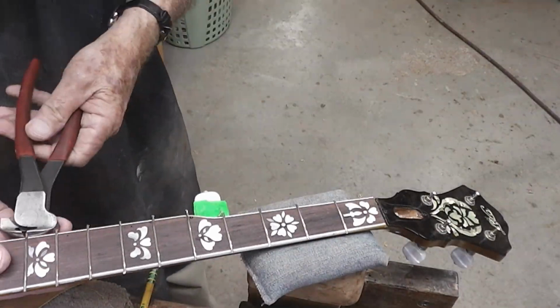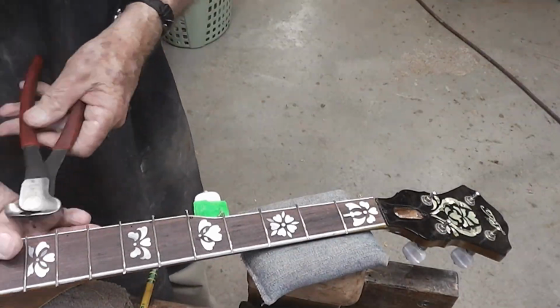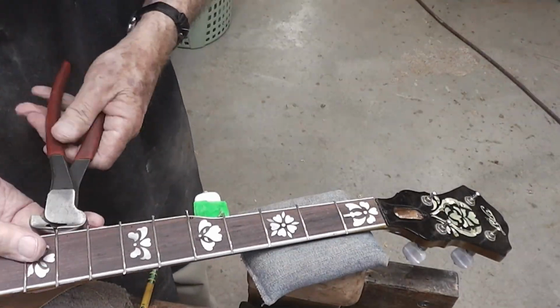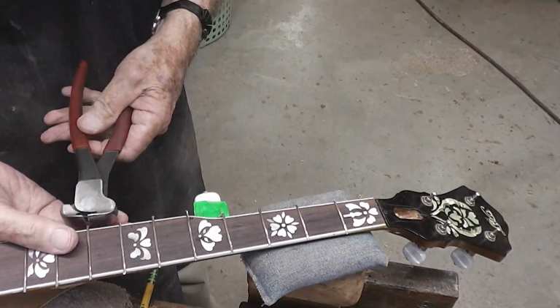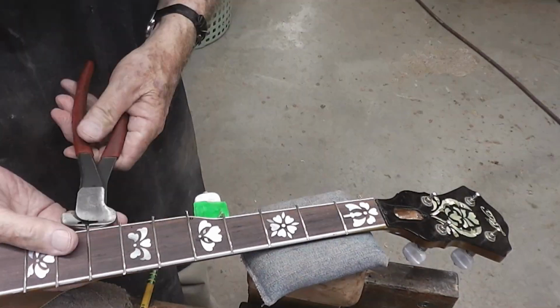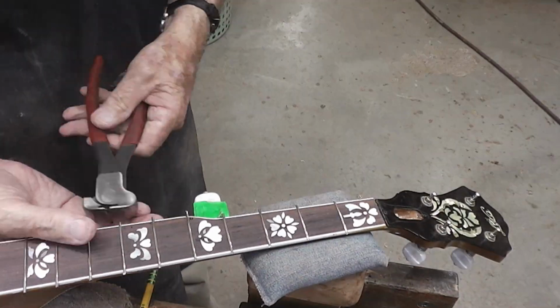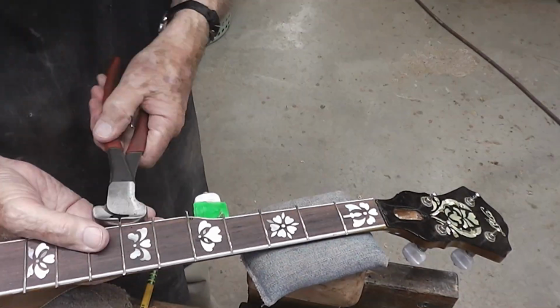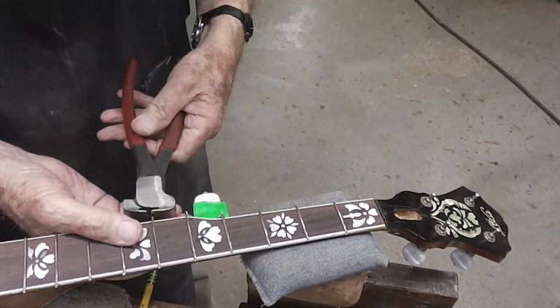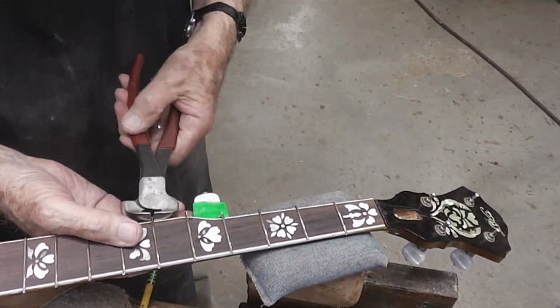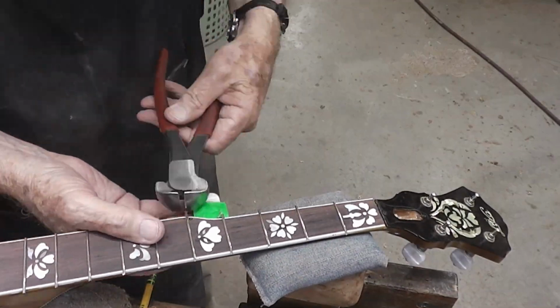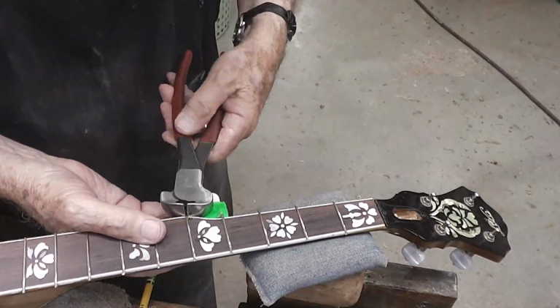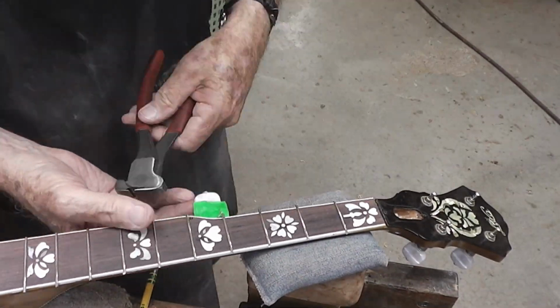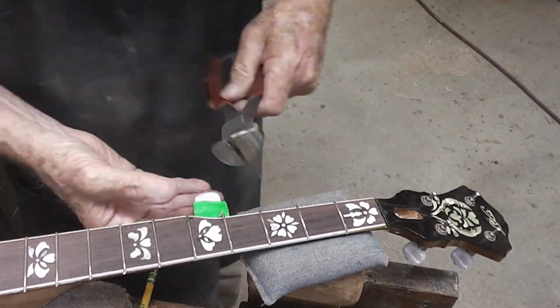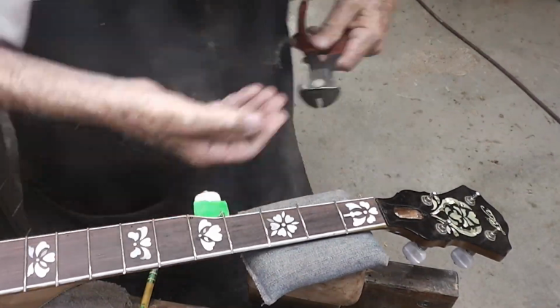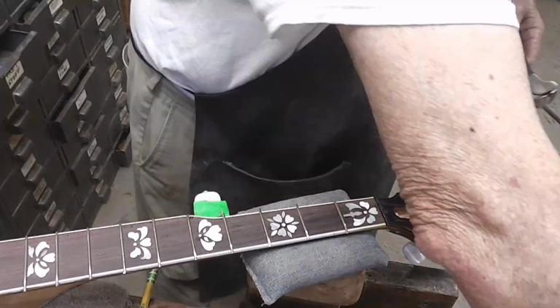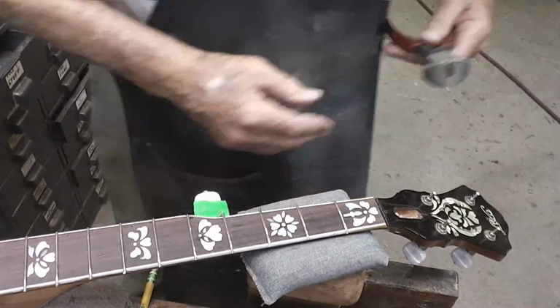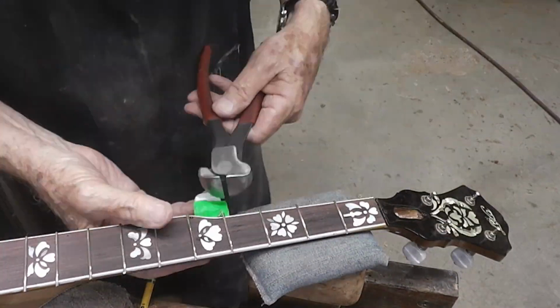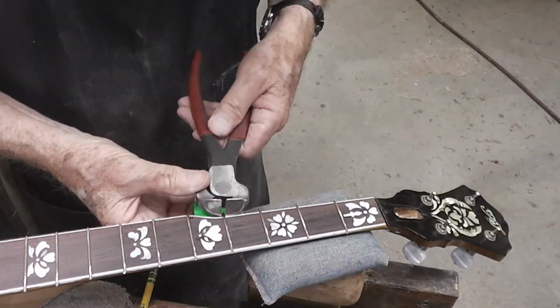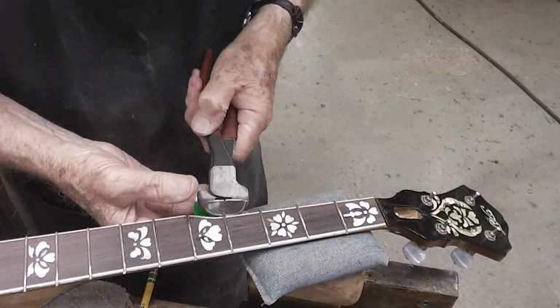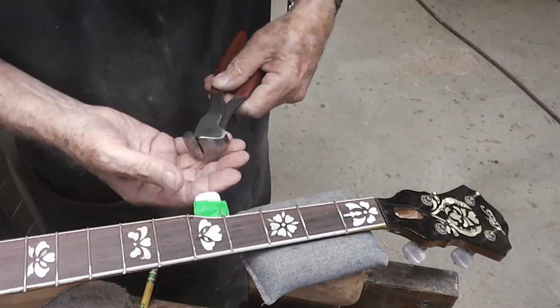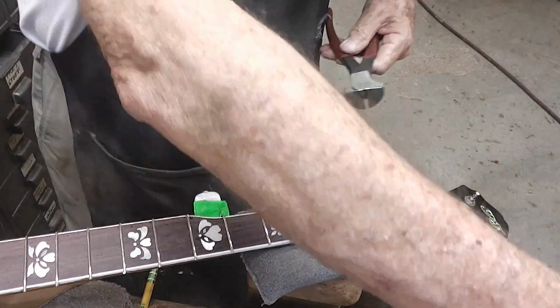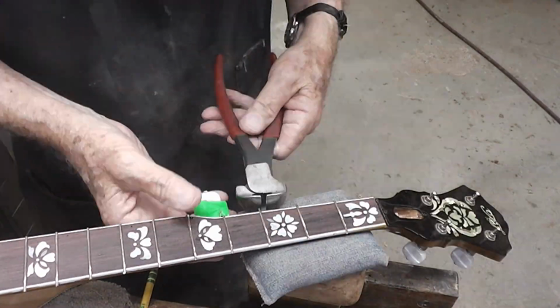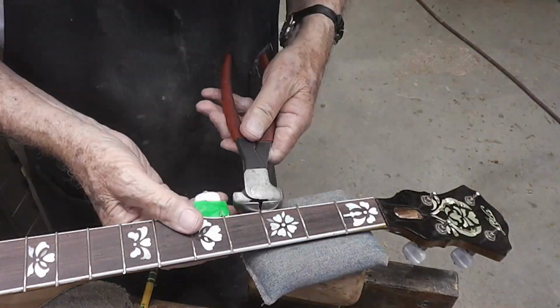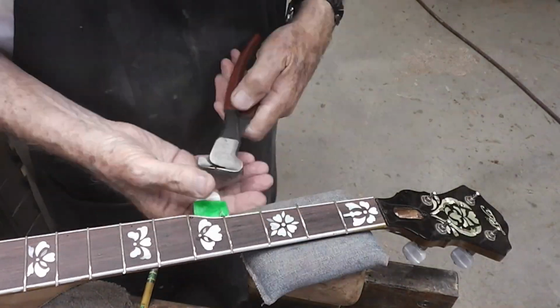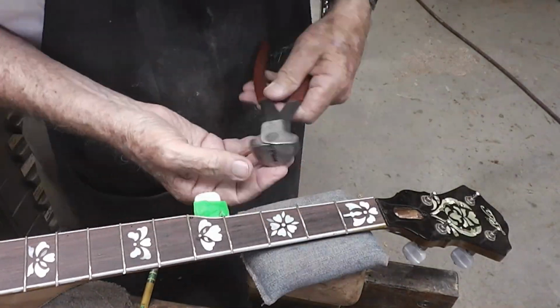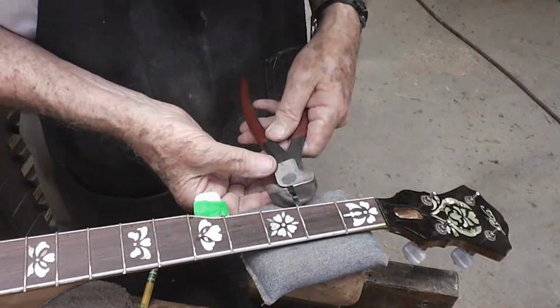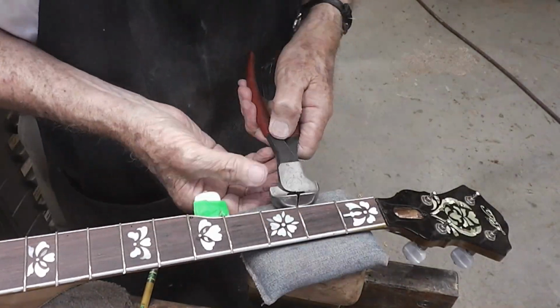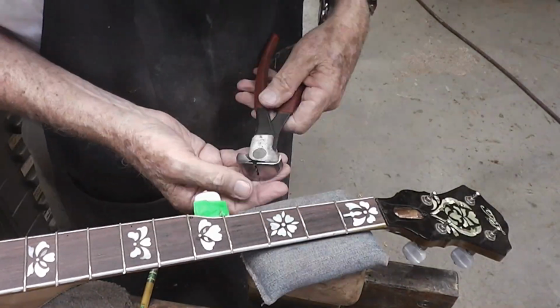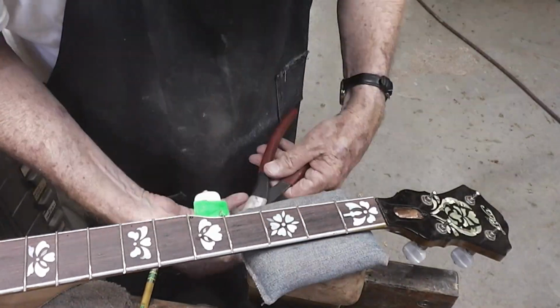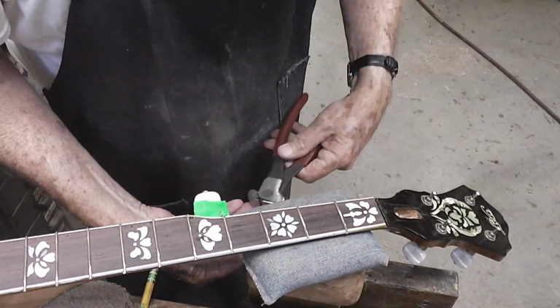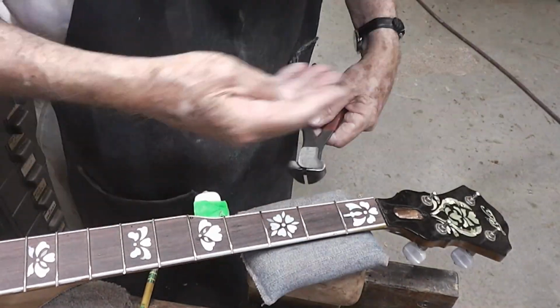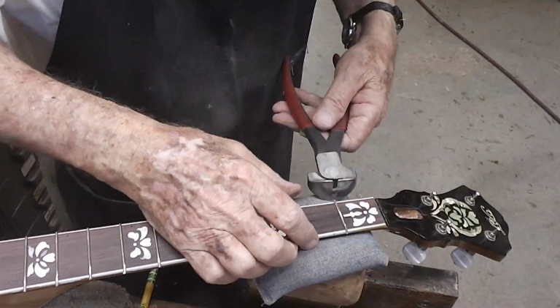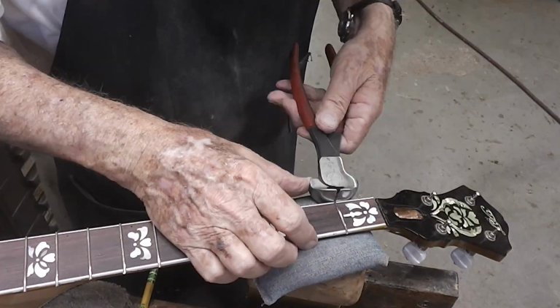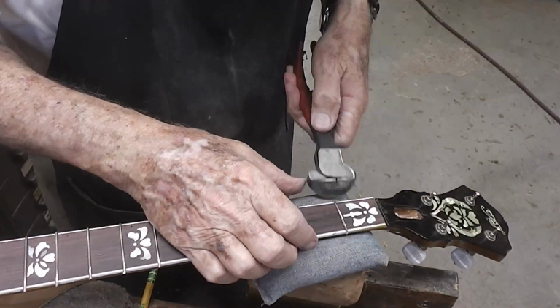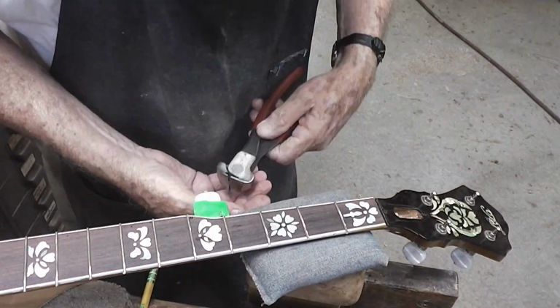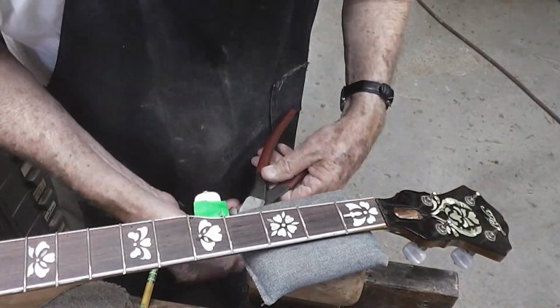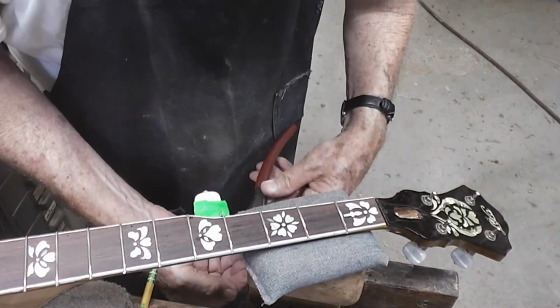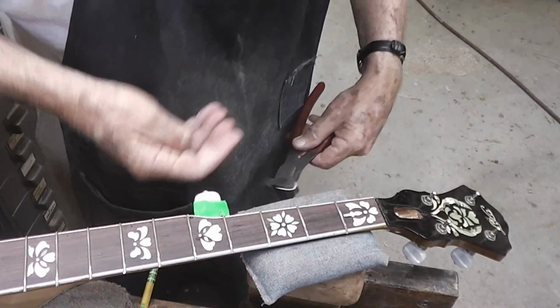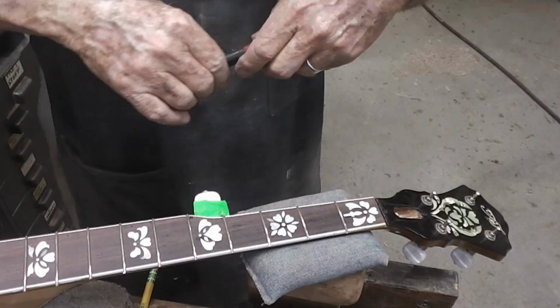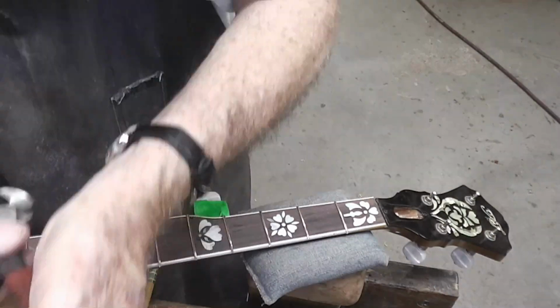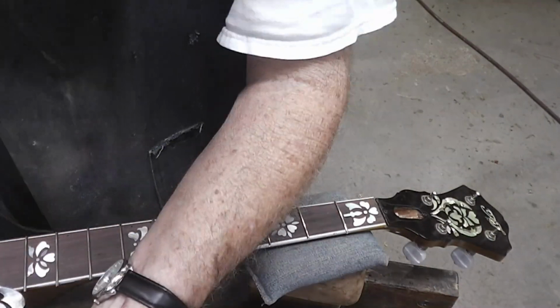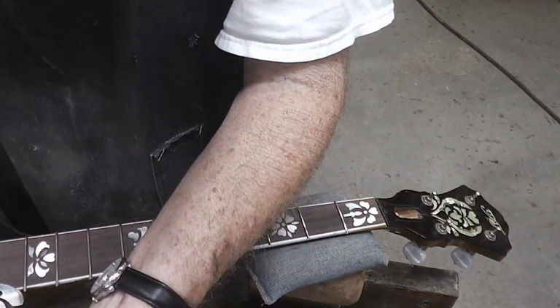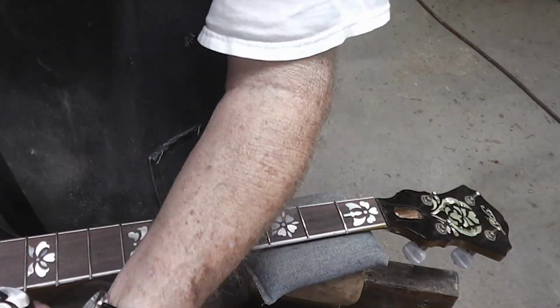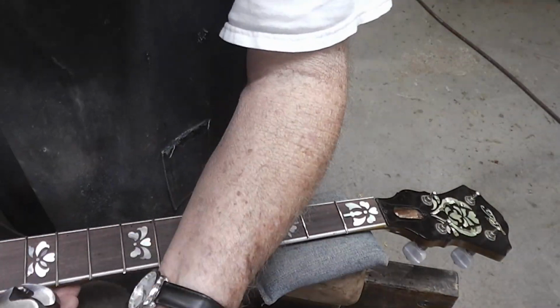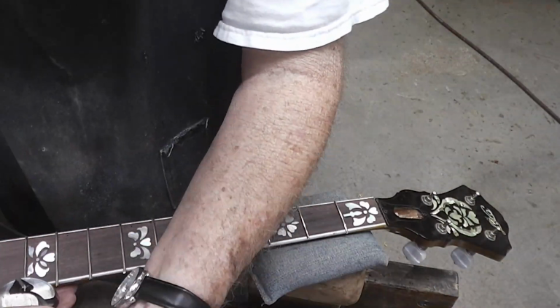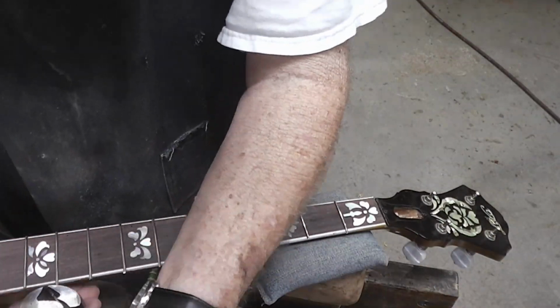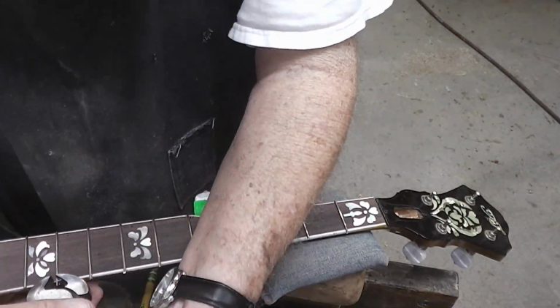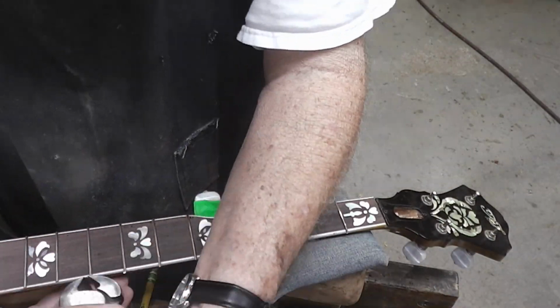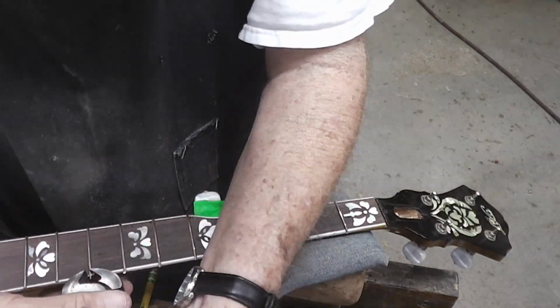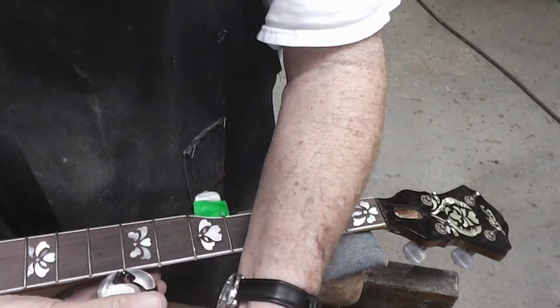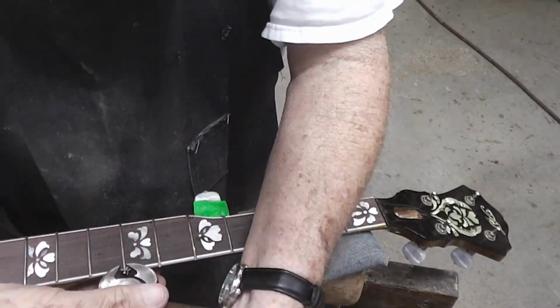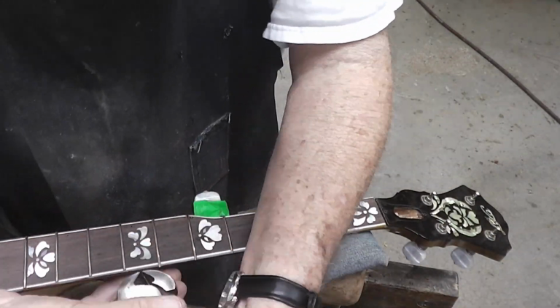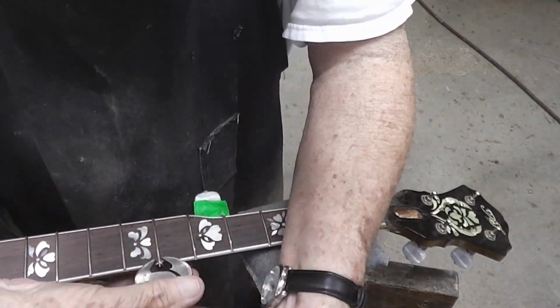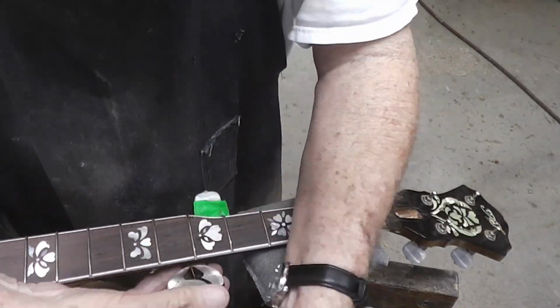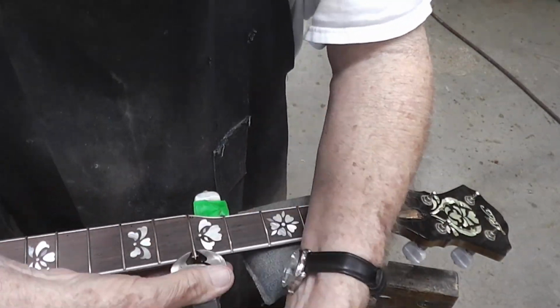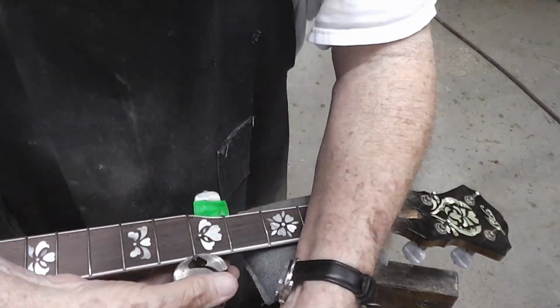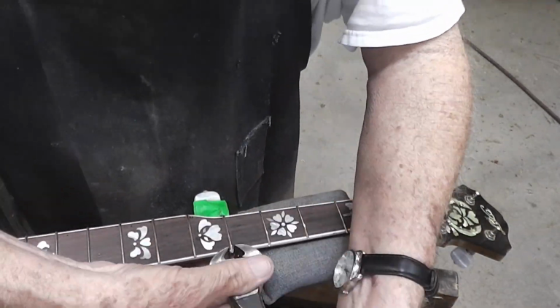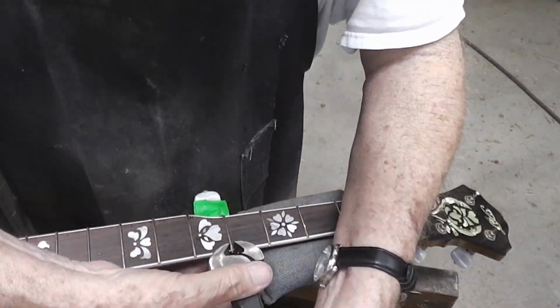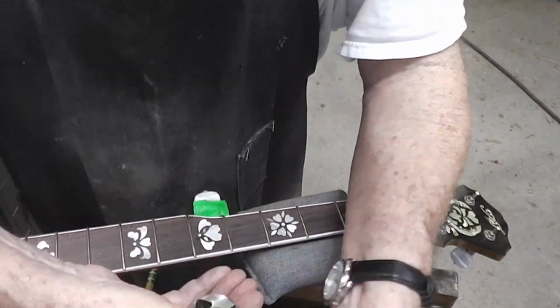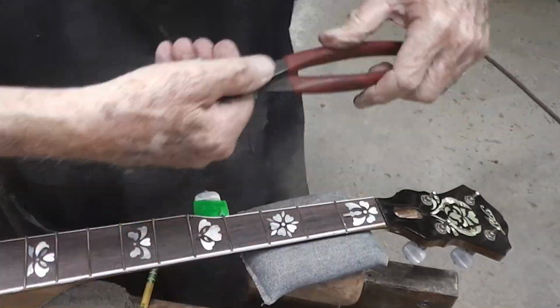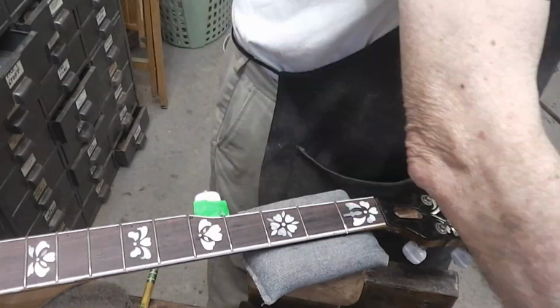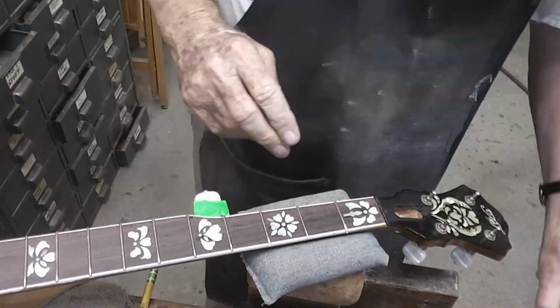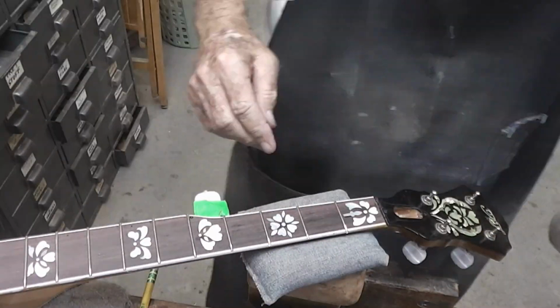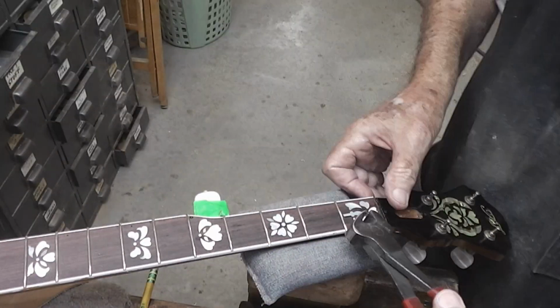Here we're nipping off the ends of these frets that we just drove into the instrument. We left them hanging over the edge a little bit.